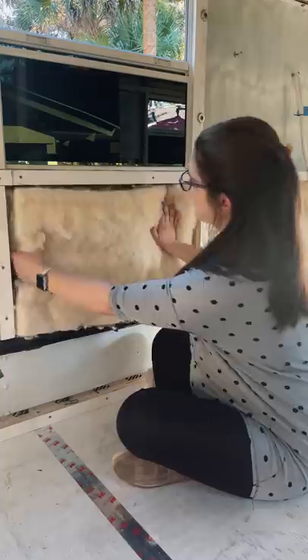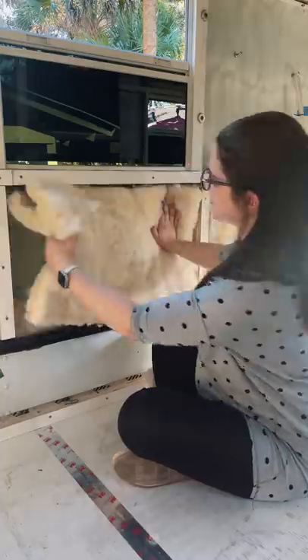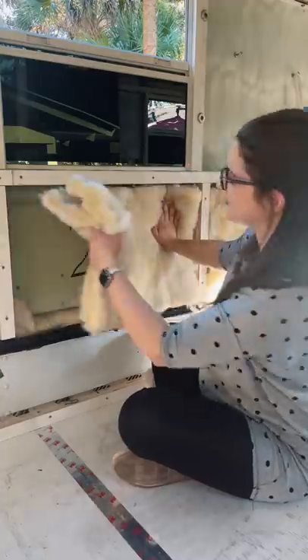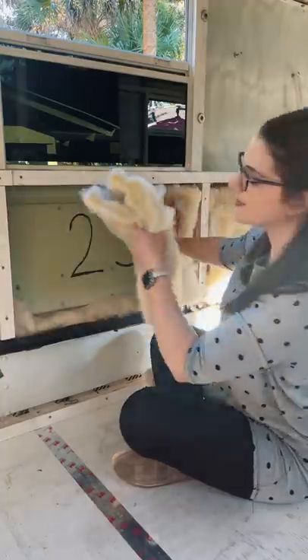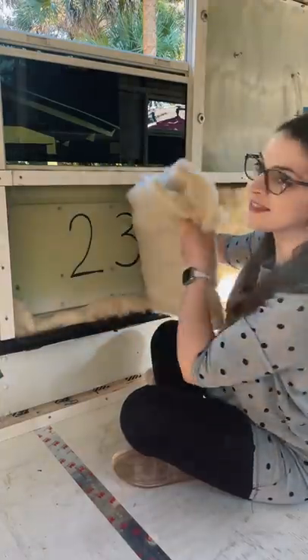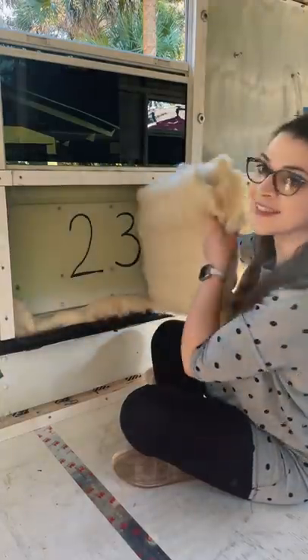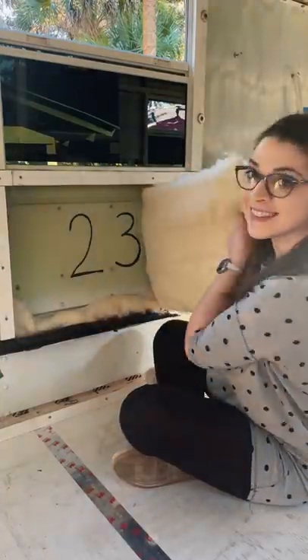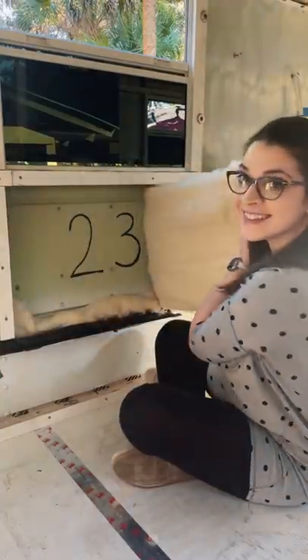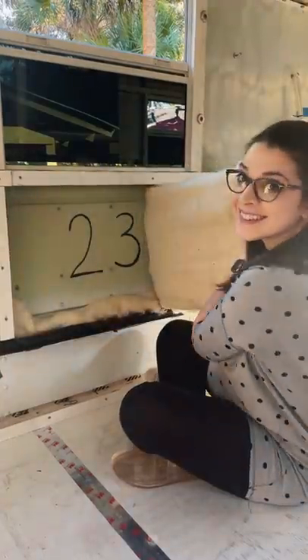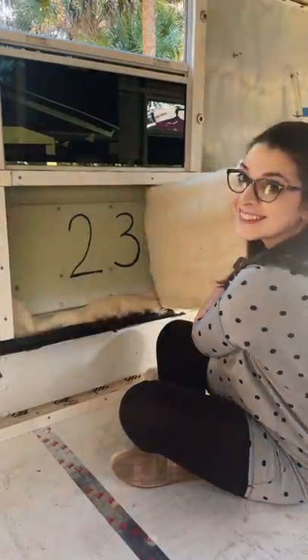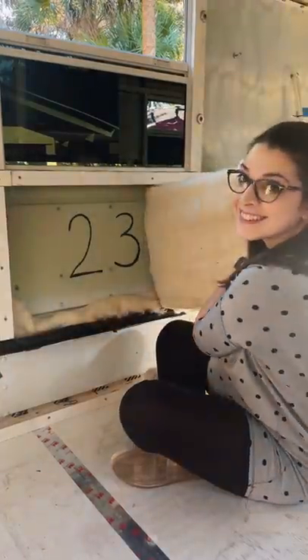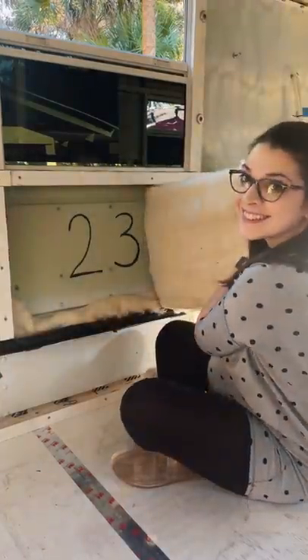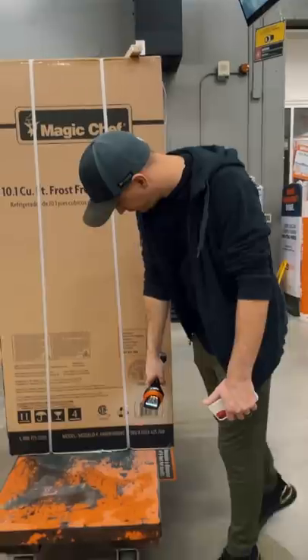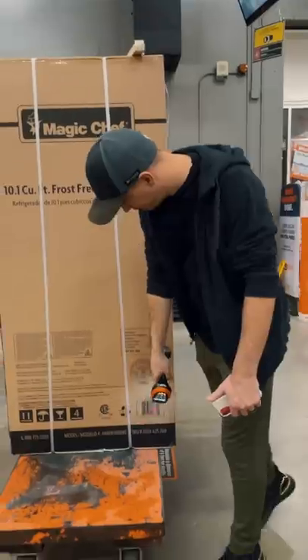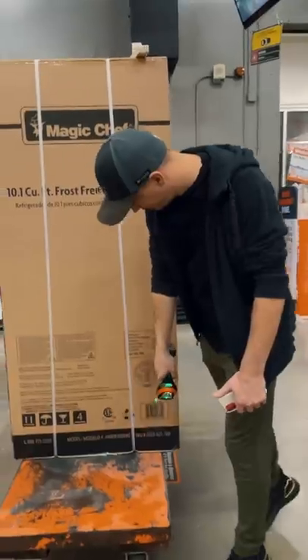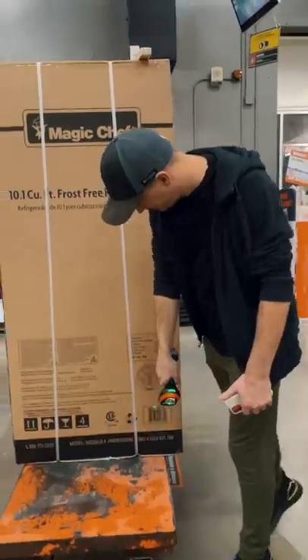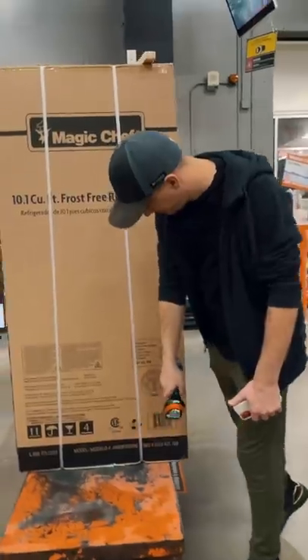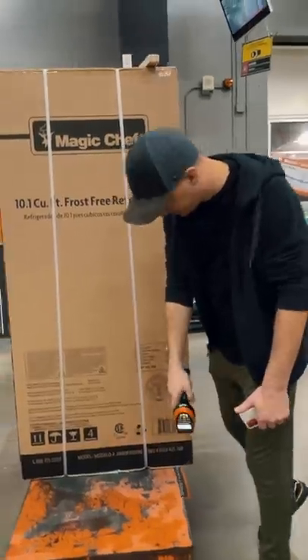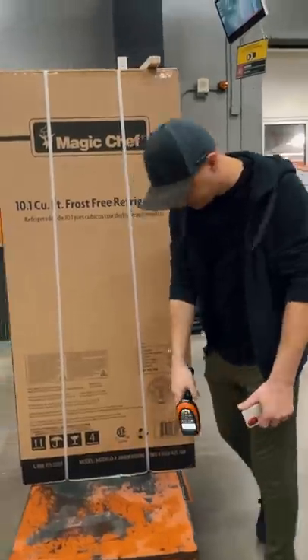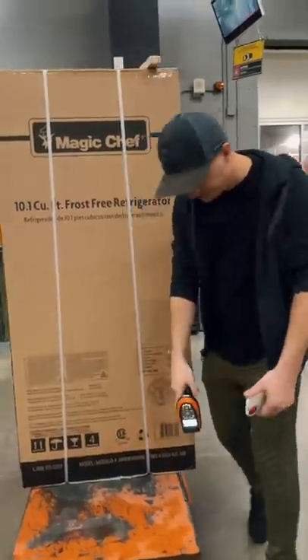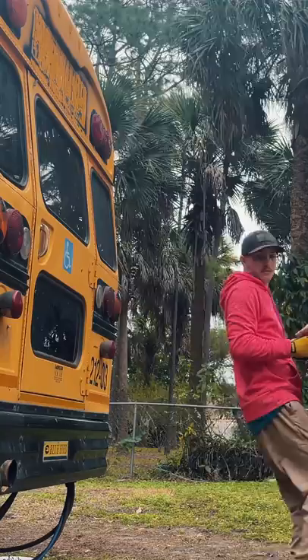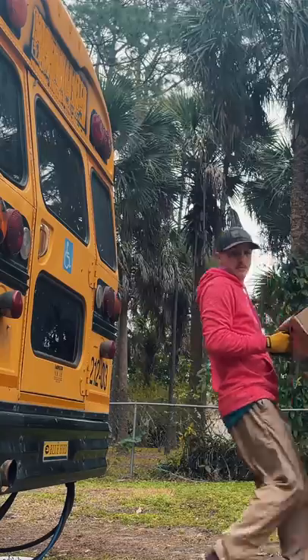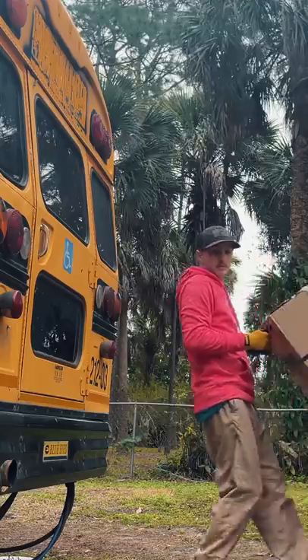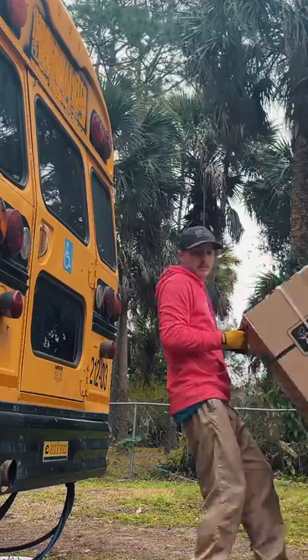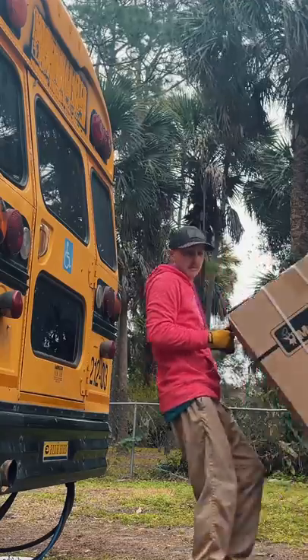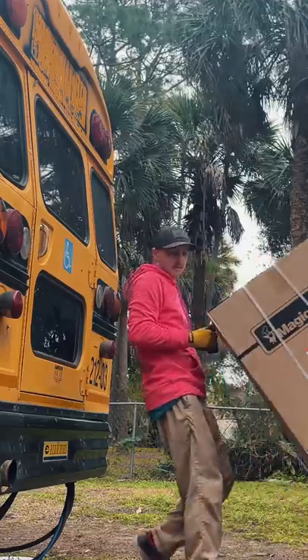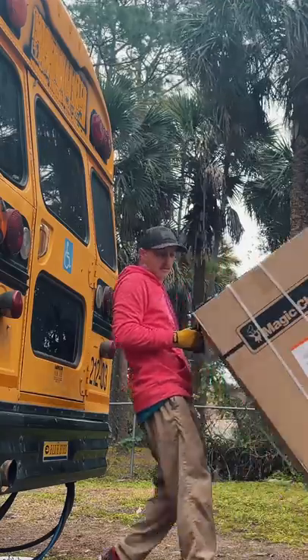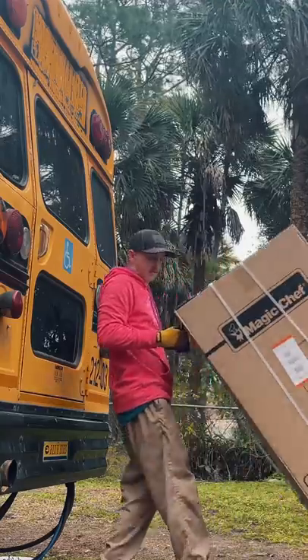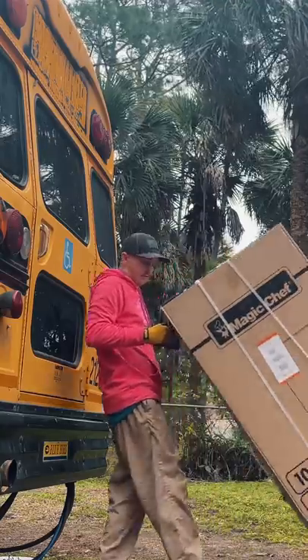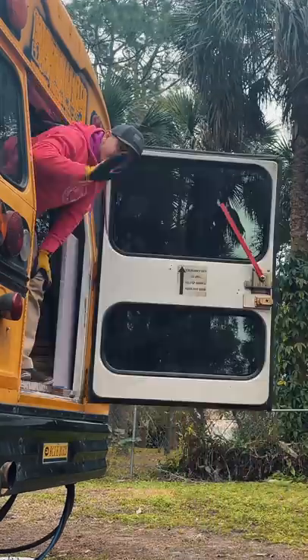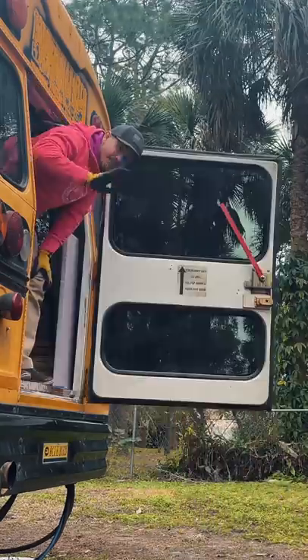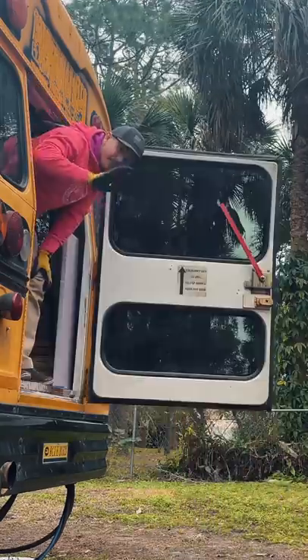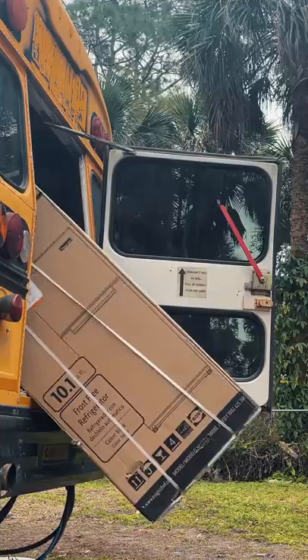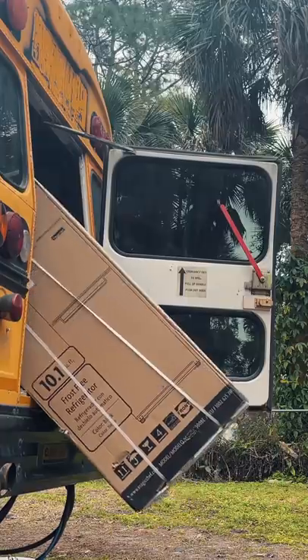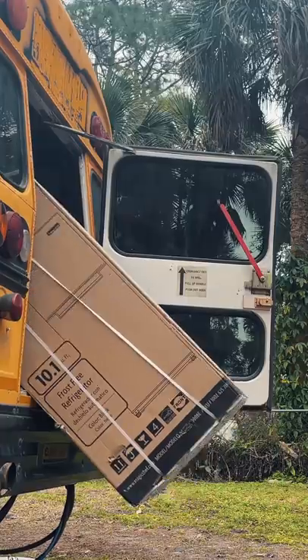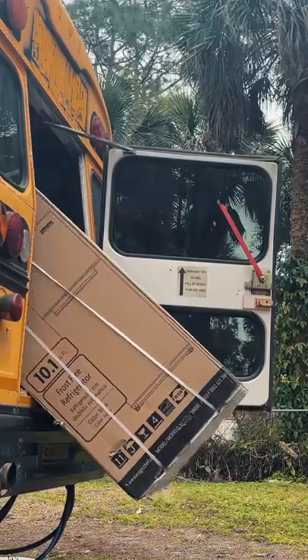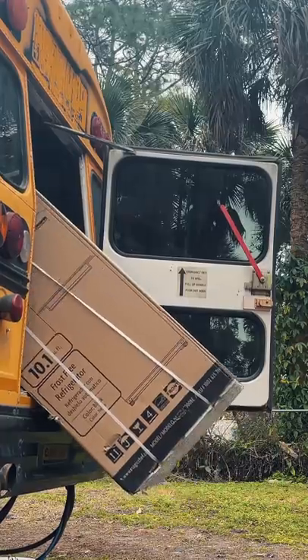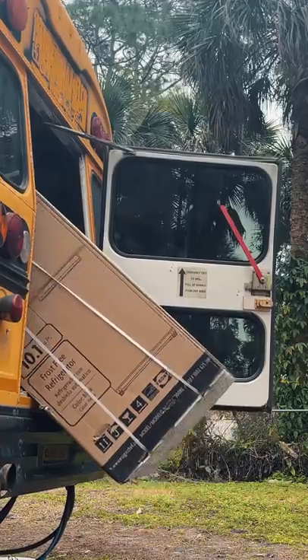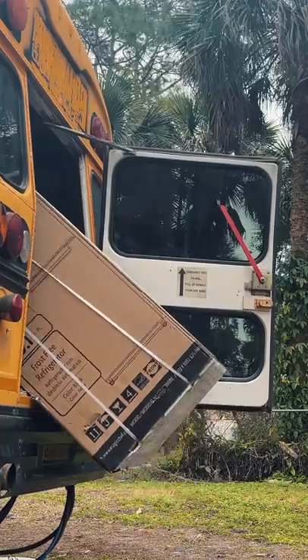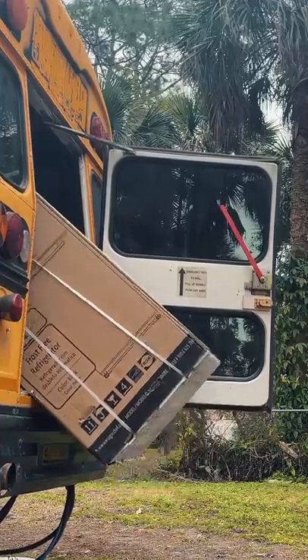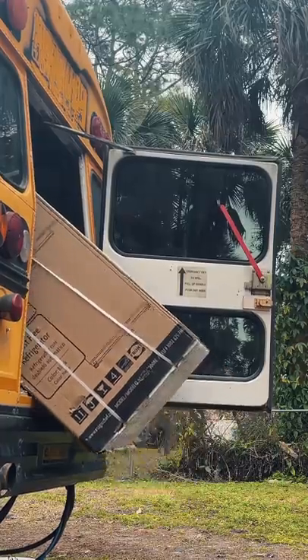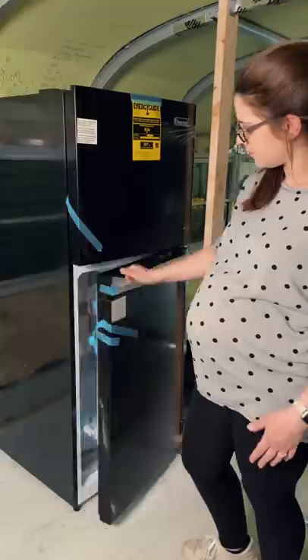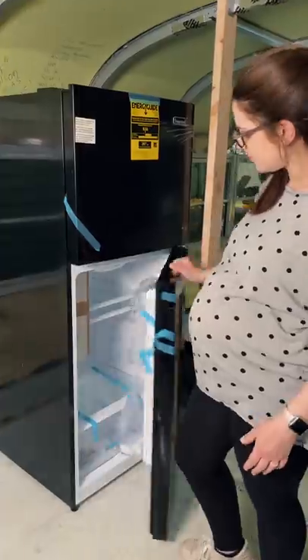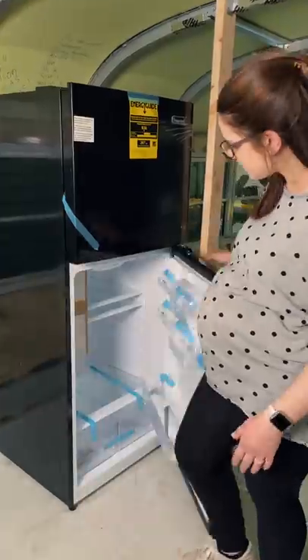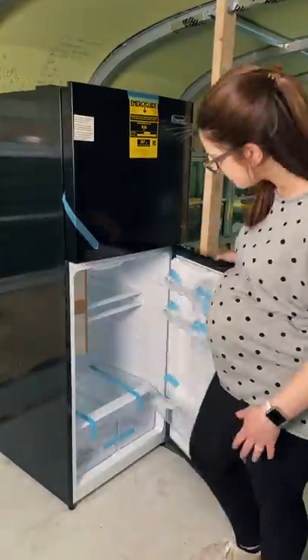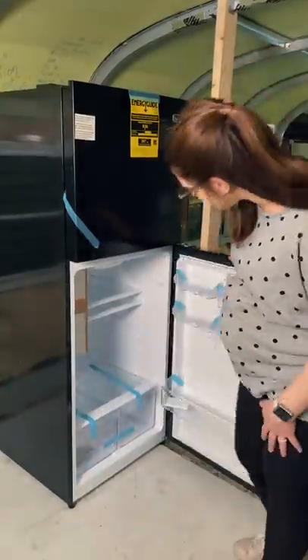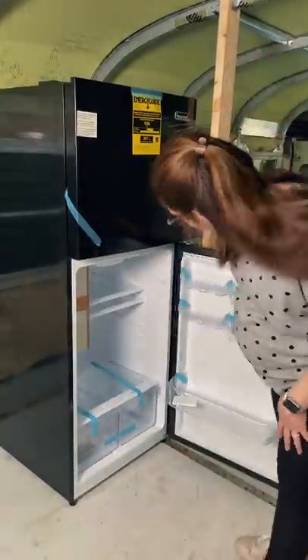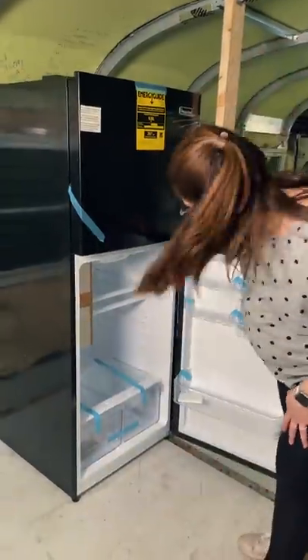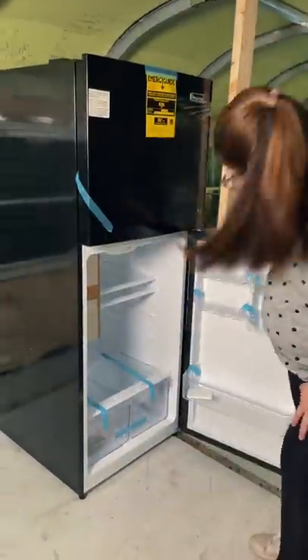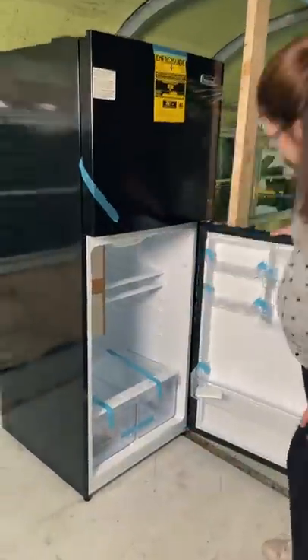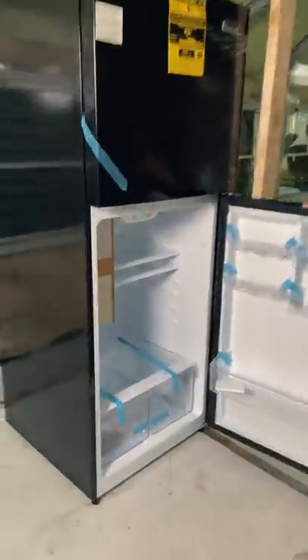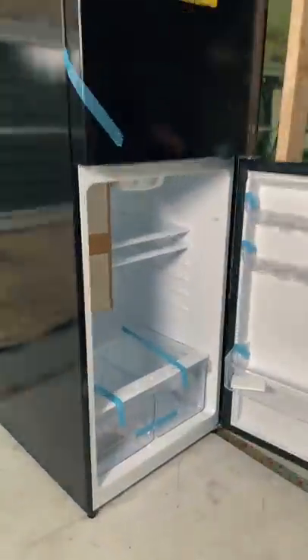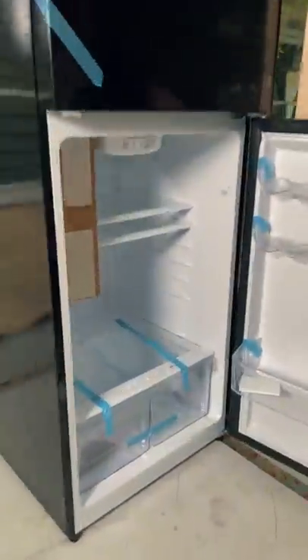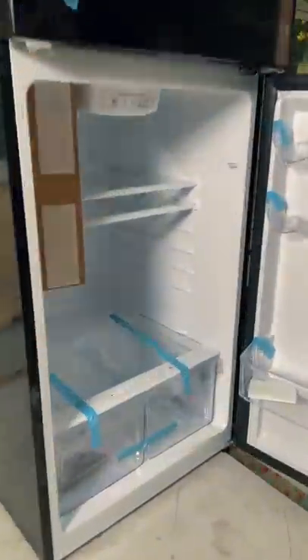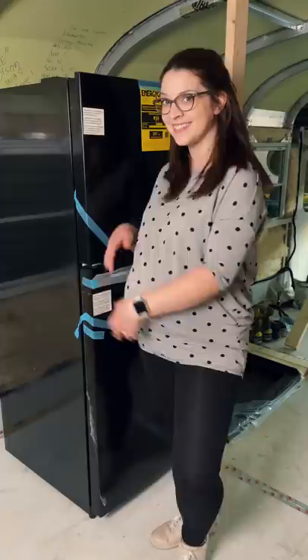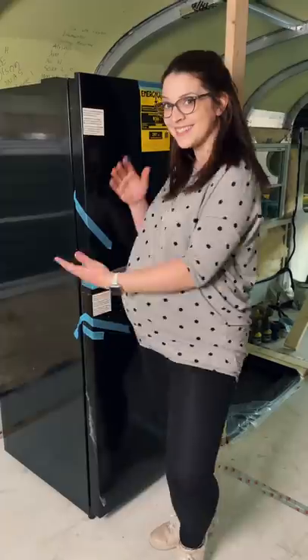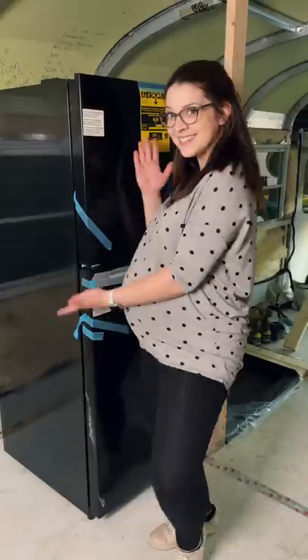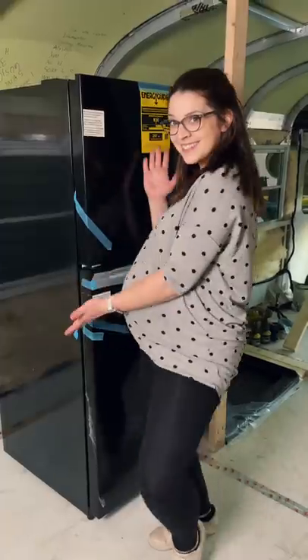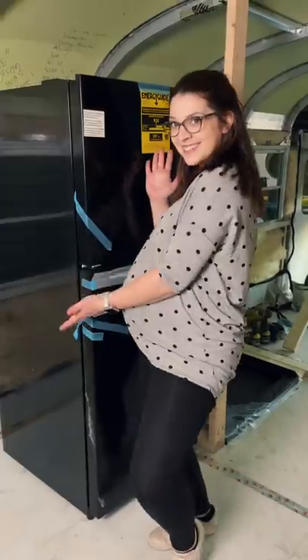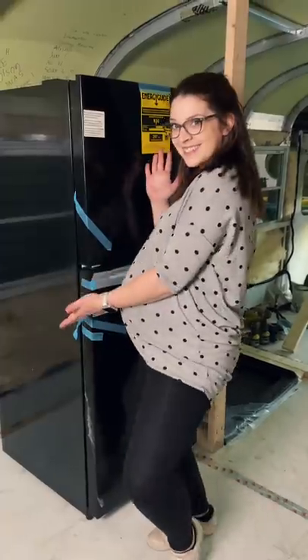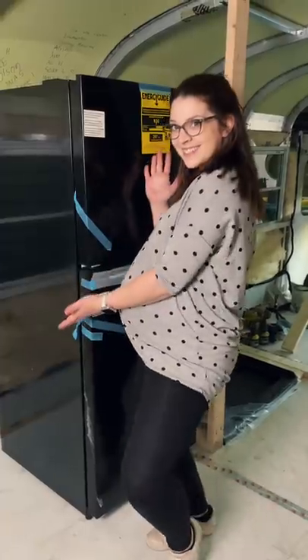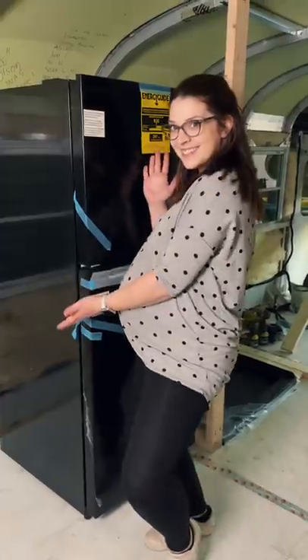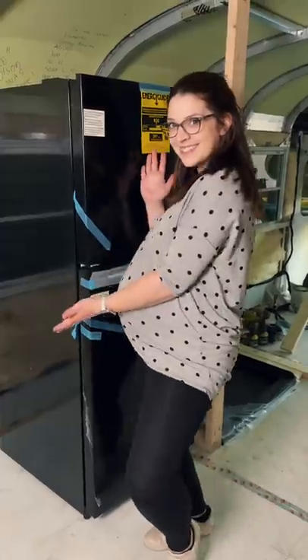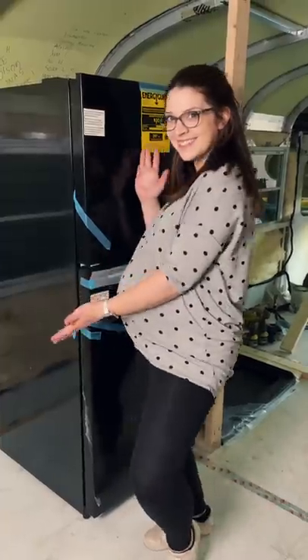This is update 23 of turning our school bus into a tiny home. We started this week with buying our fridge. If you suggested a black fridge, then thank you — that's what we picked.